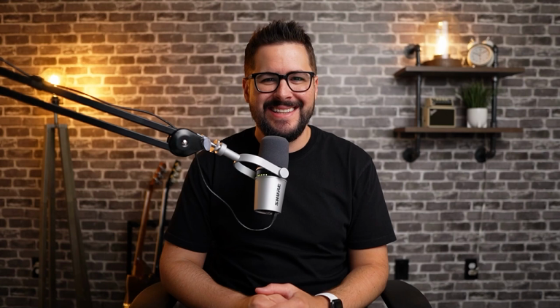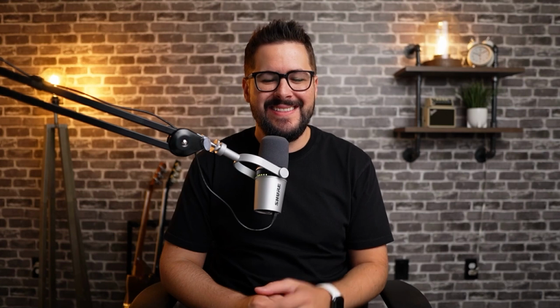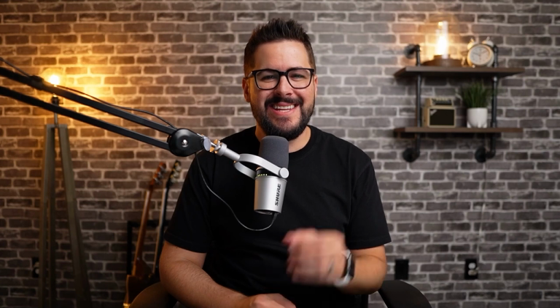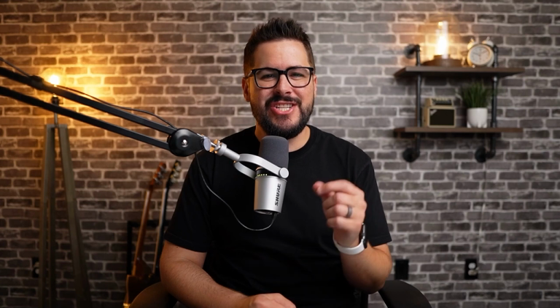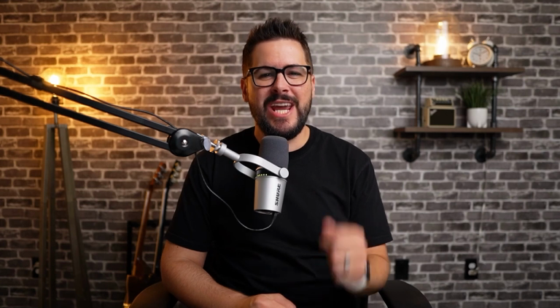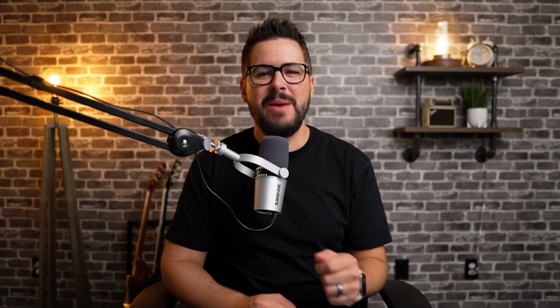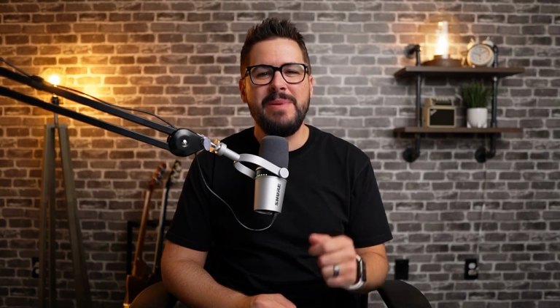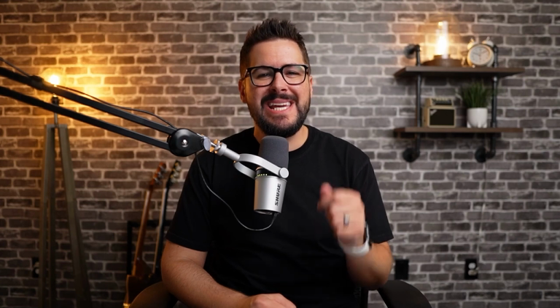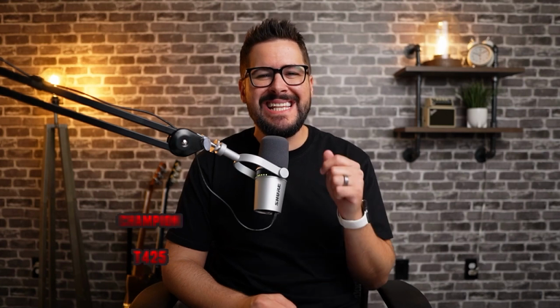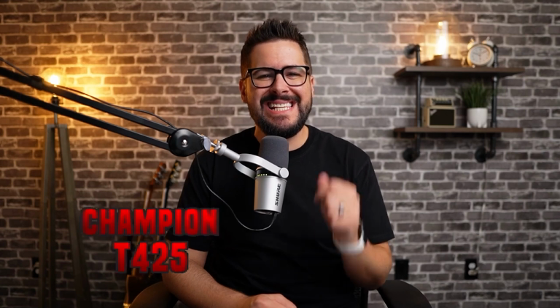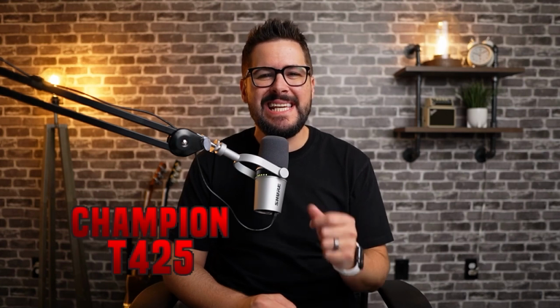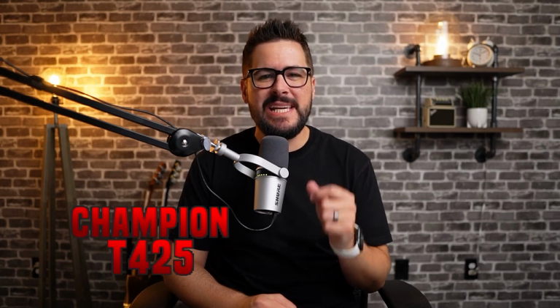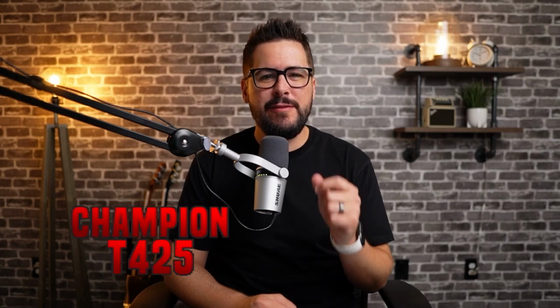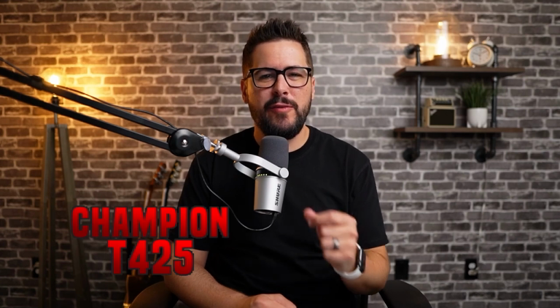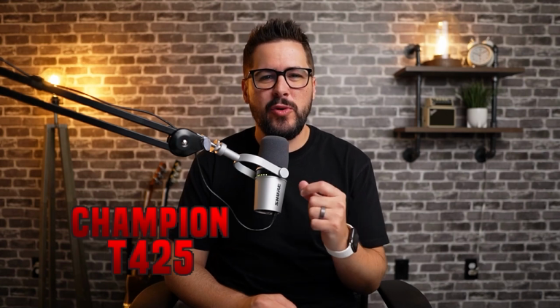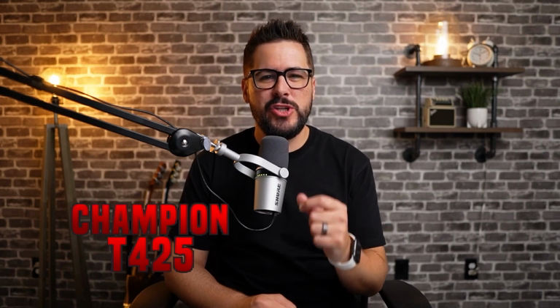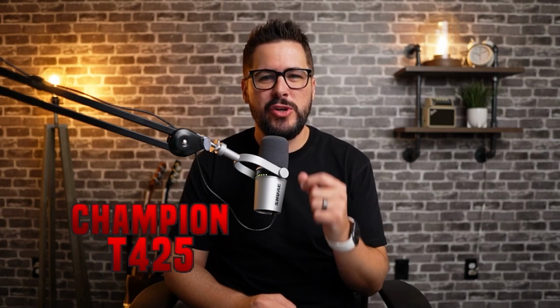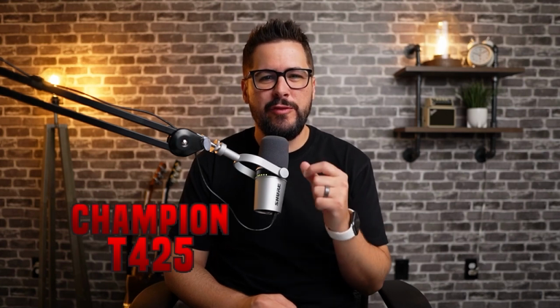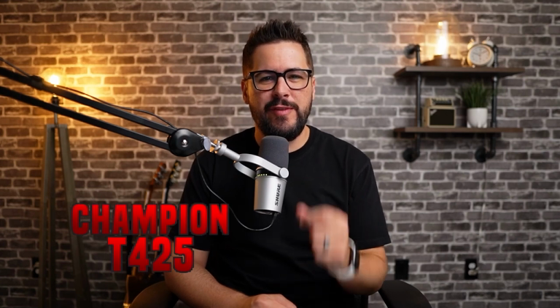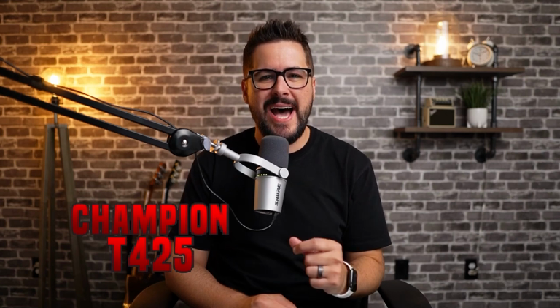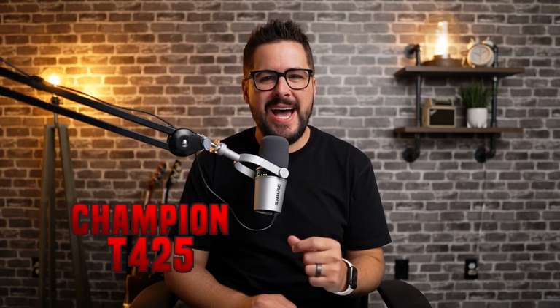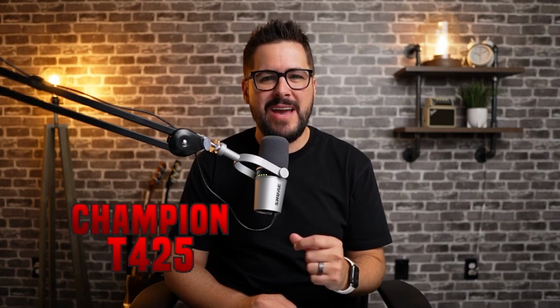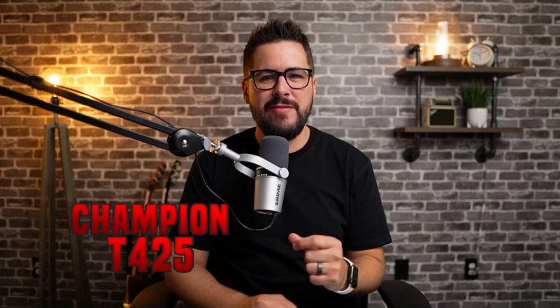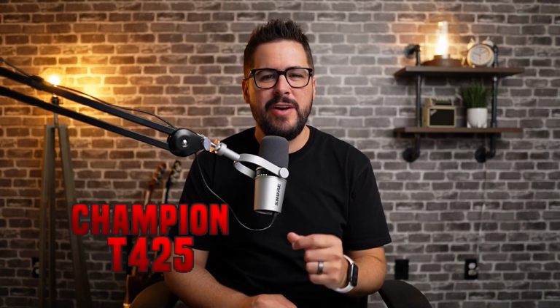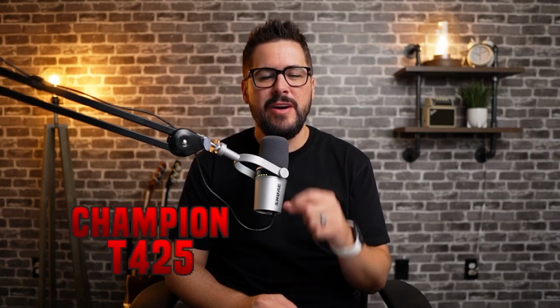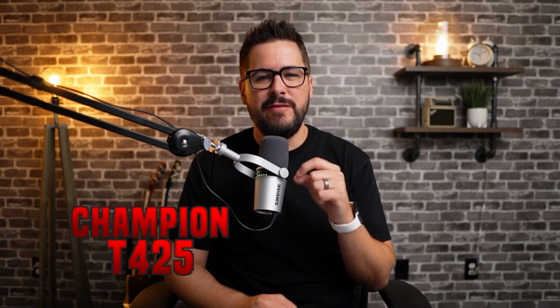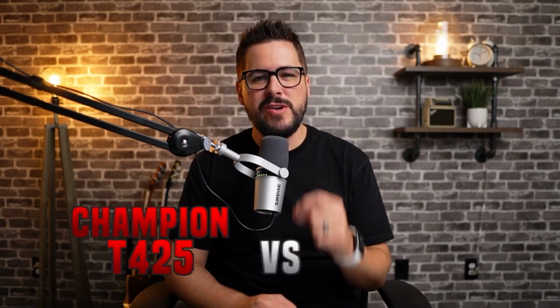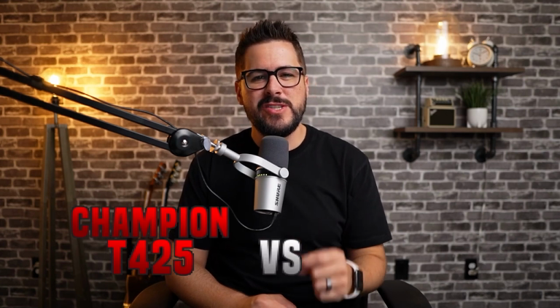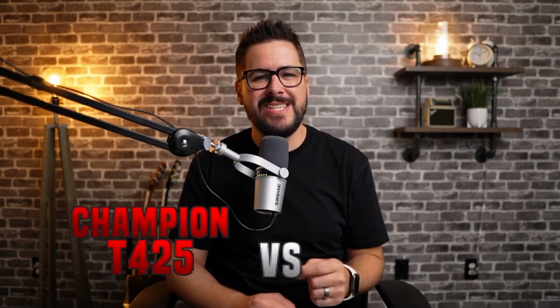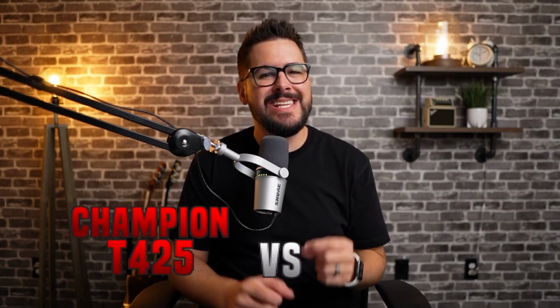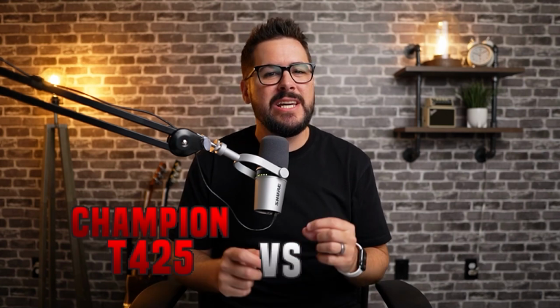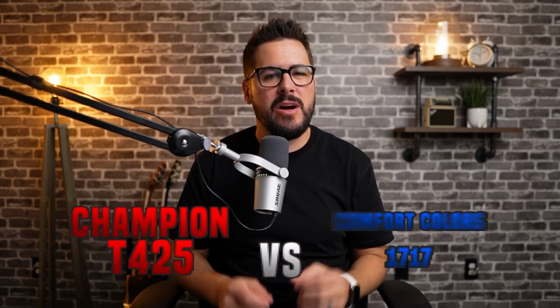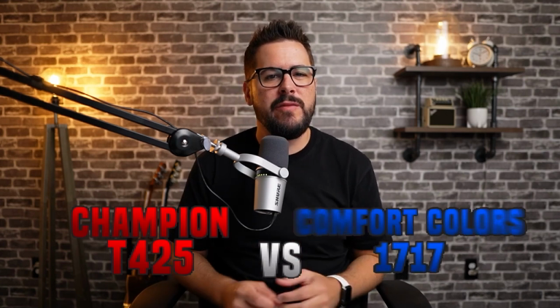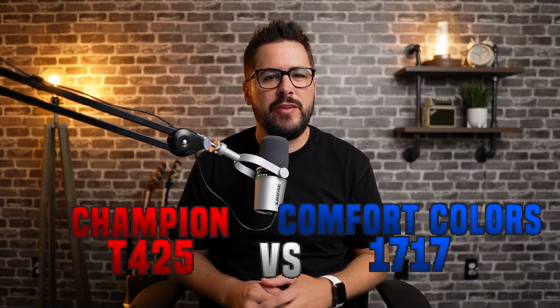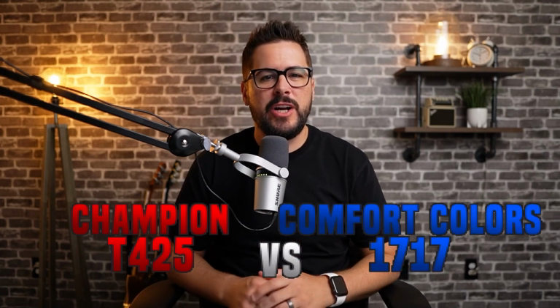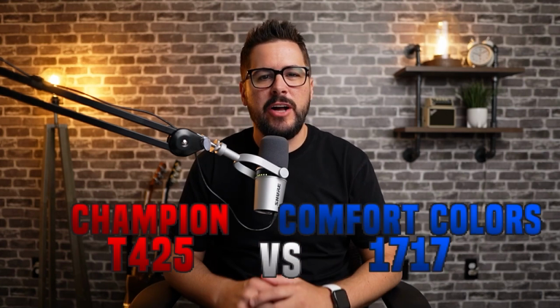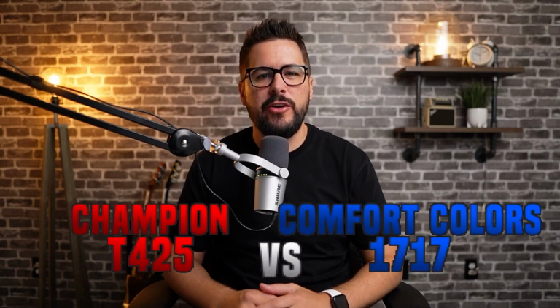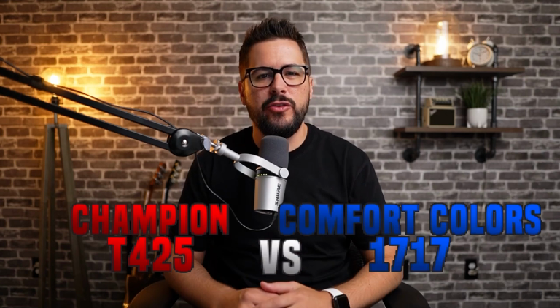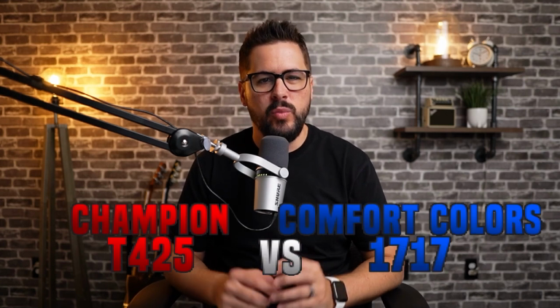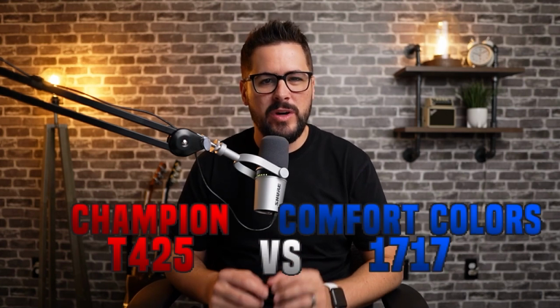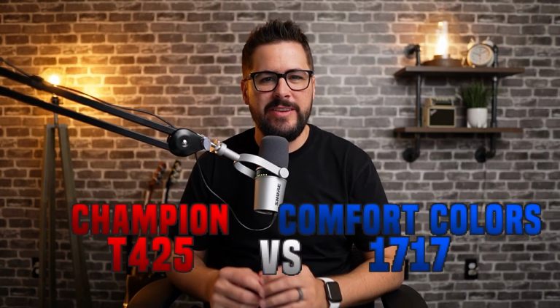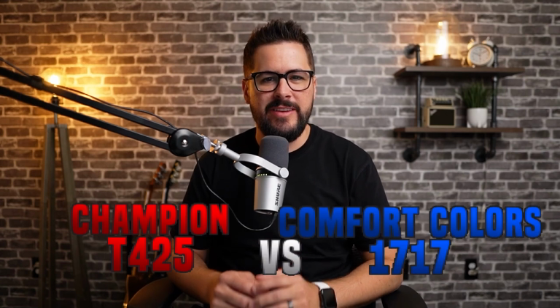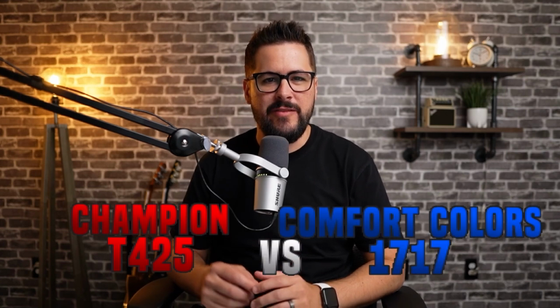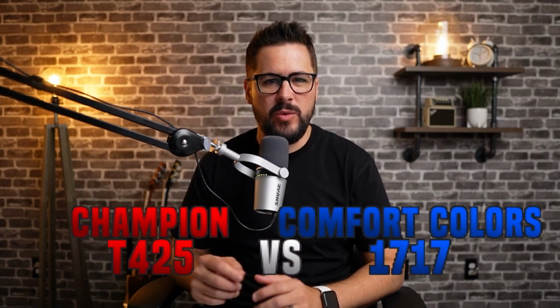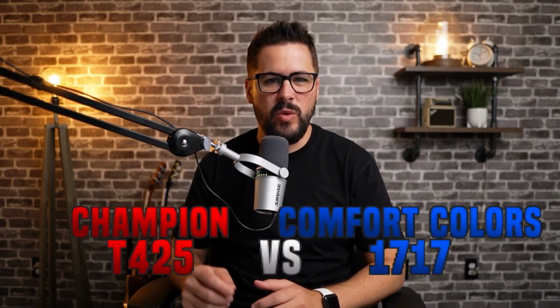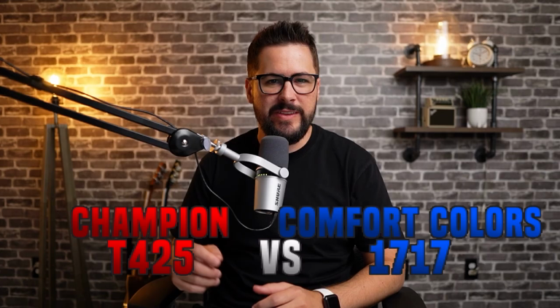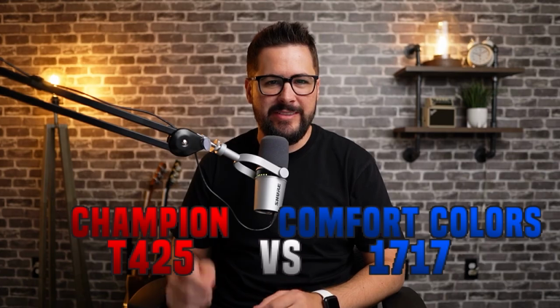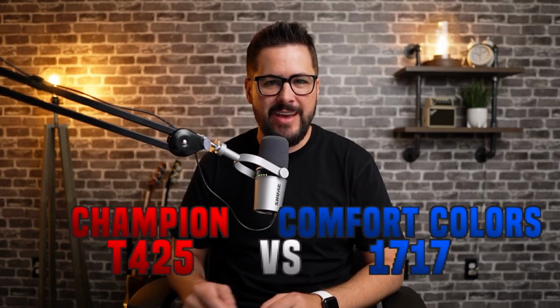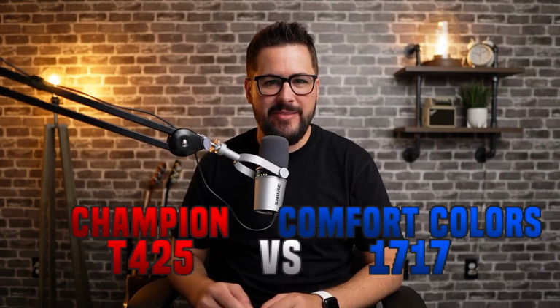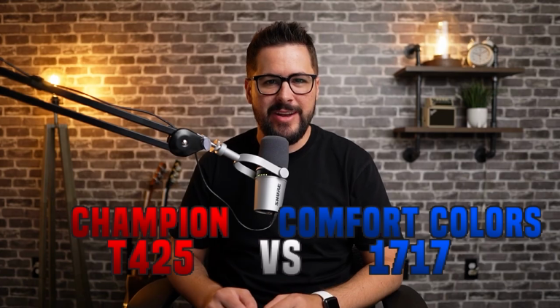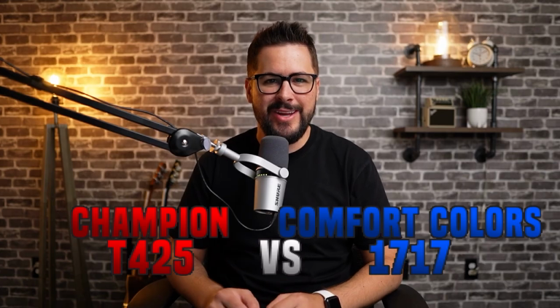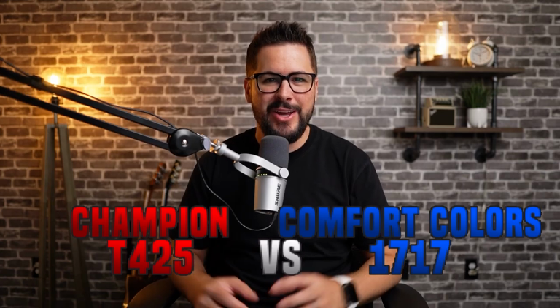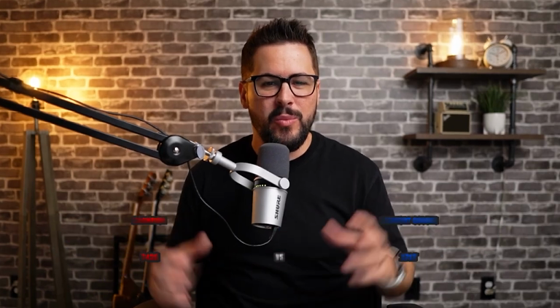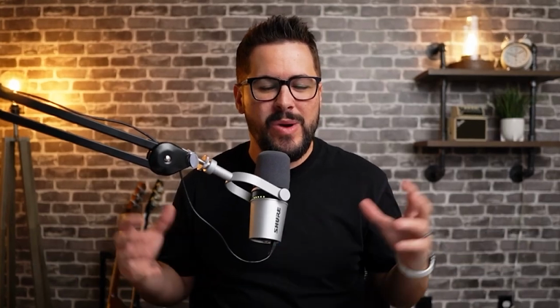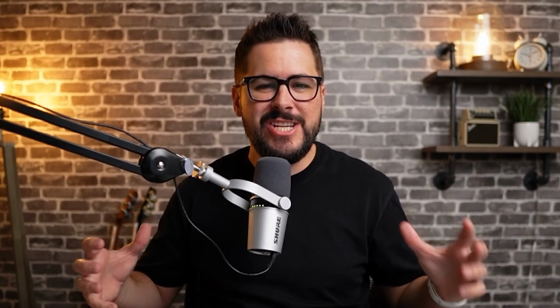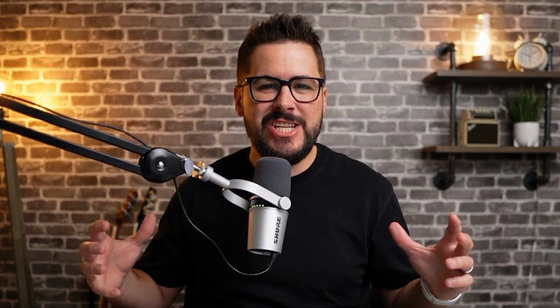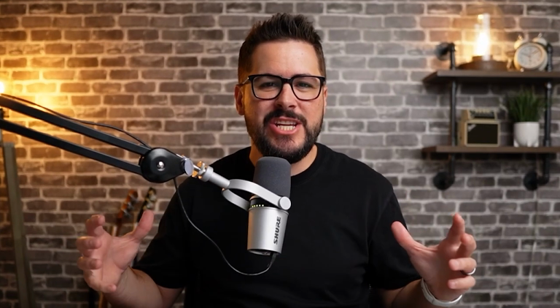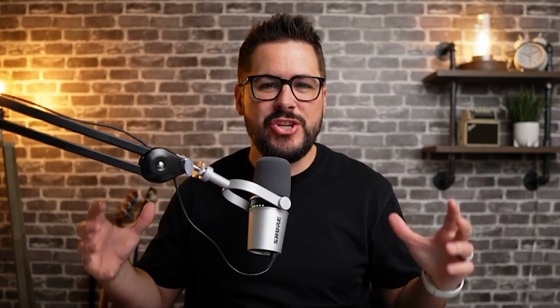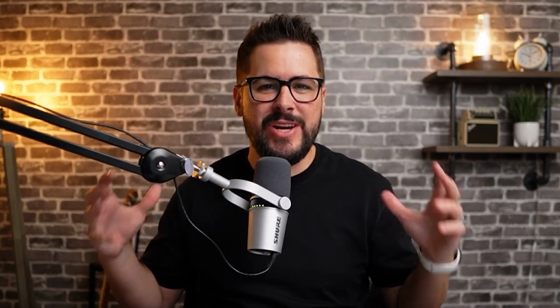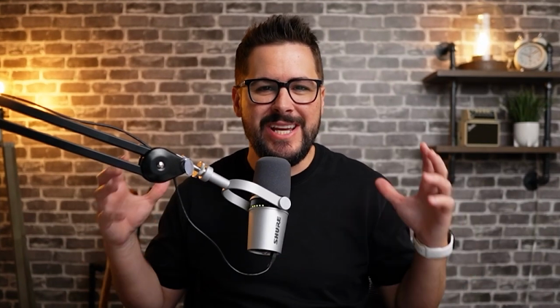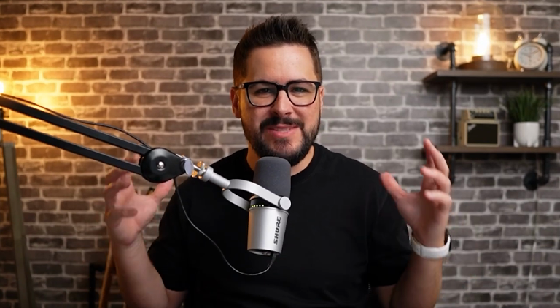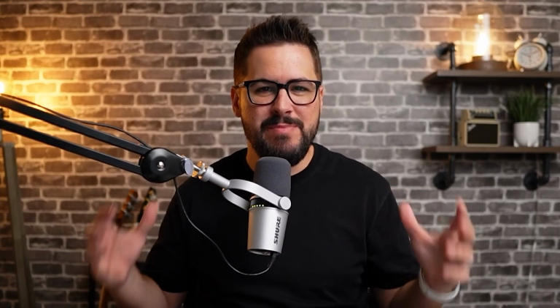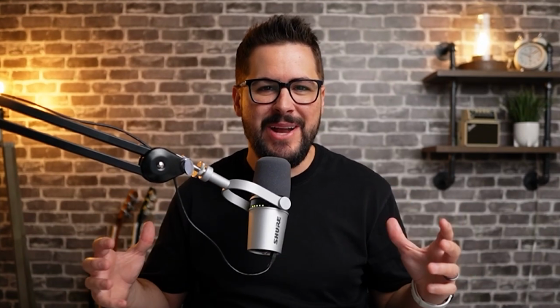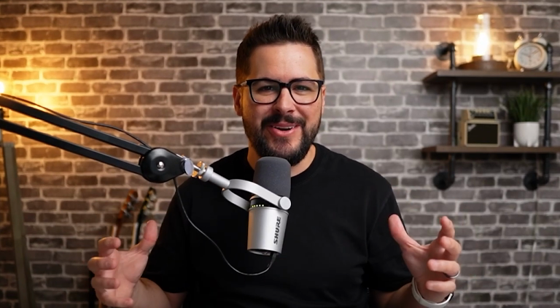The Champion T425 versus the Comfort Colors 1717. Which t-shirt is better?